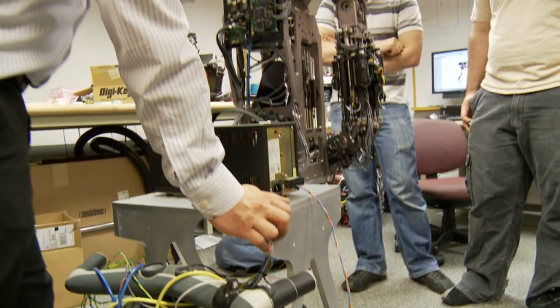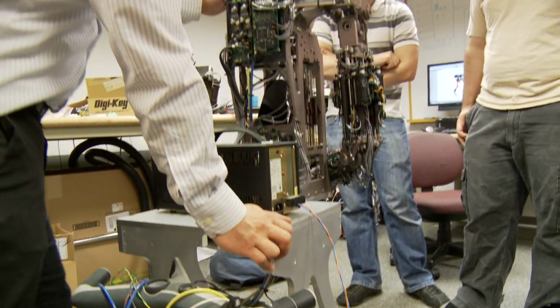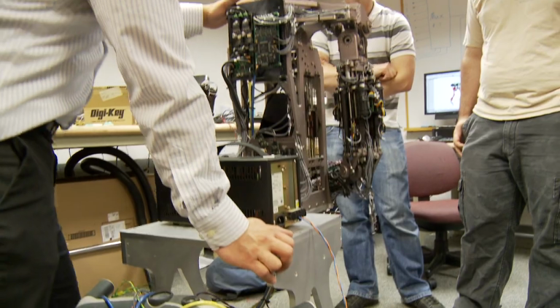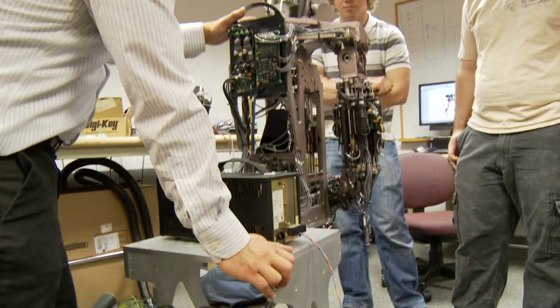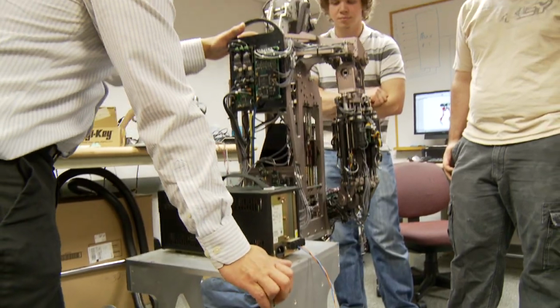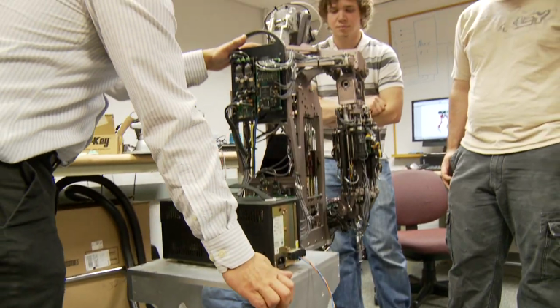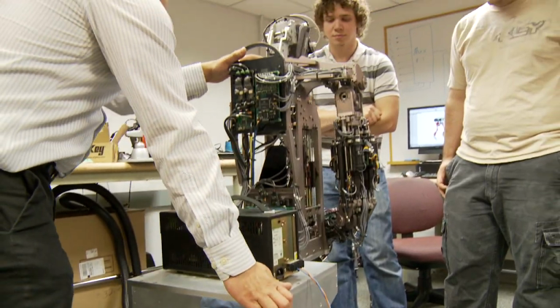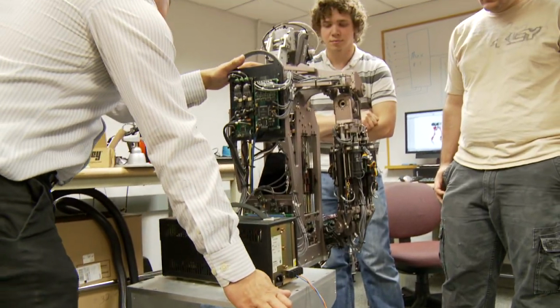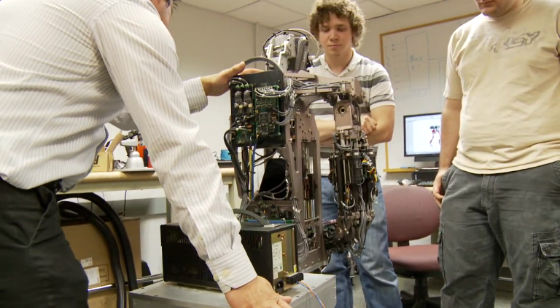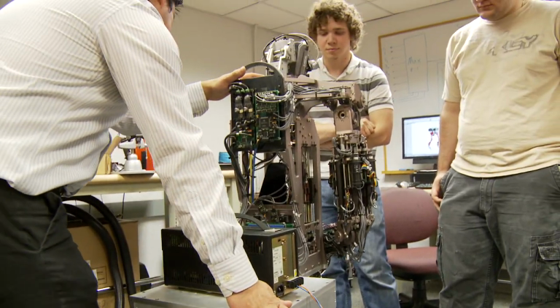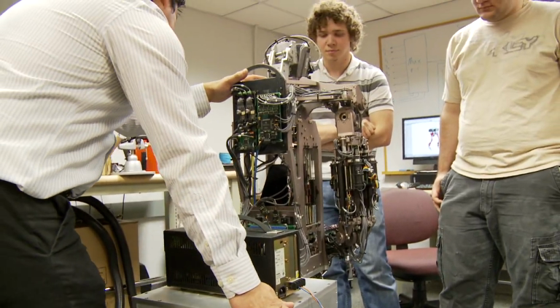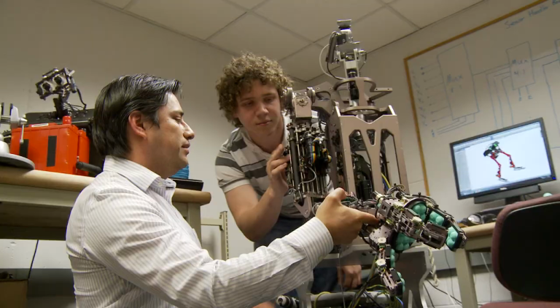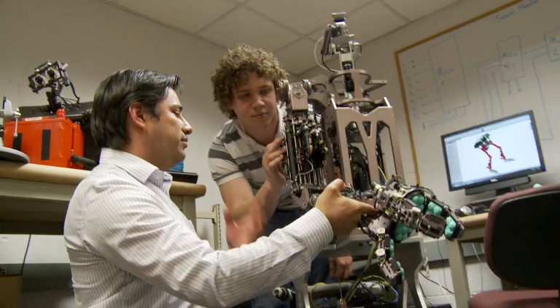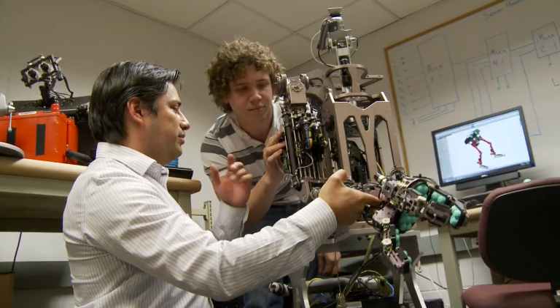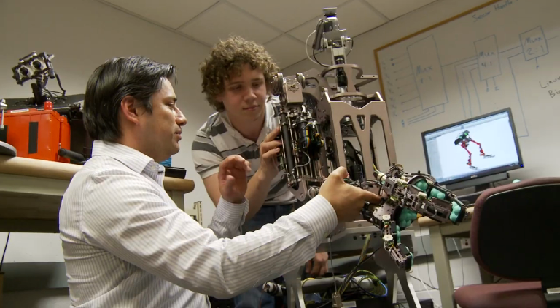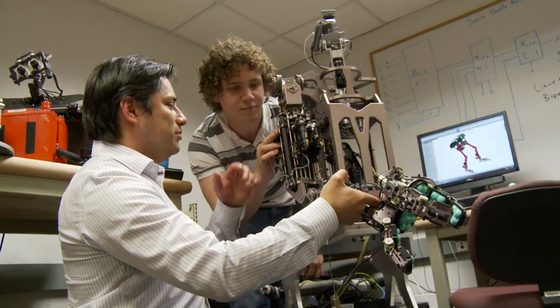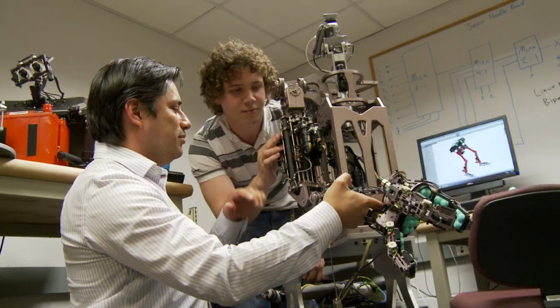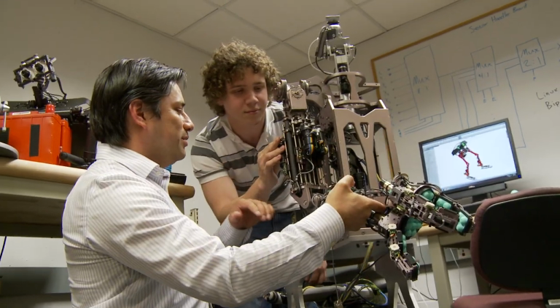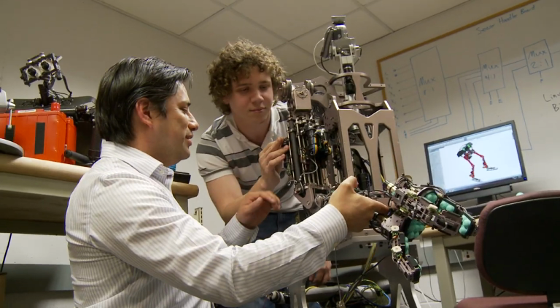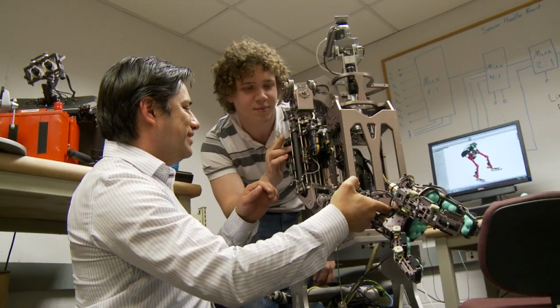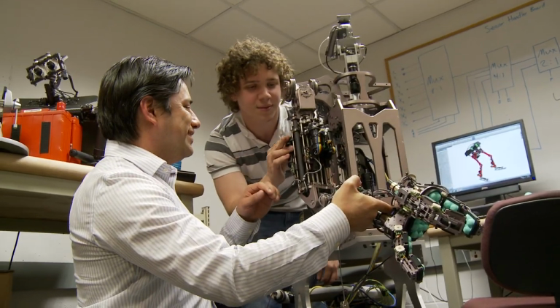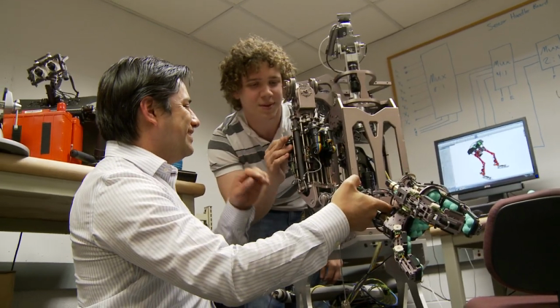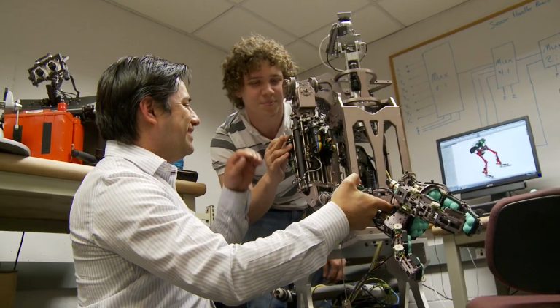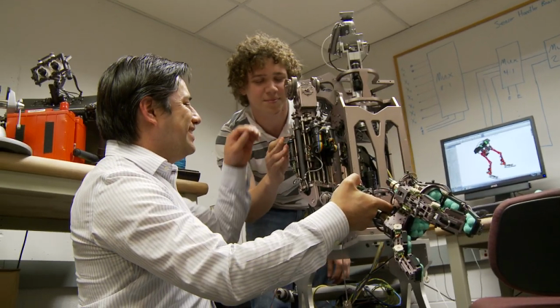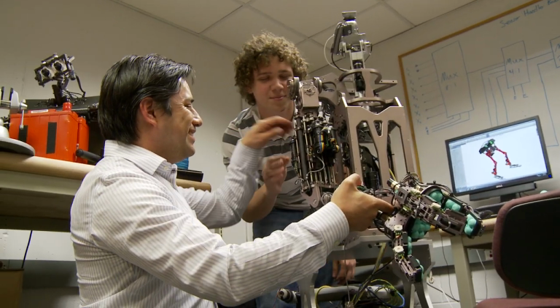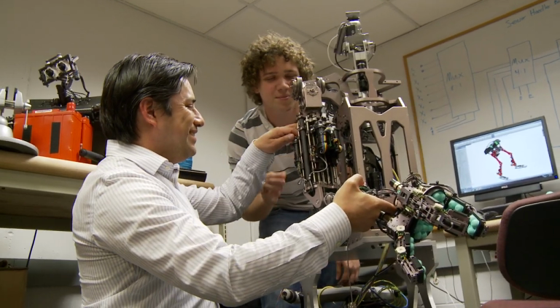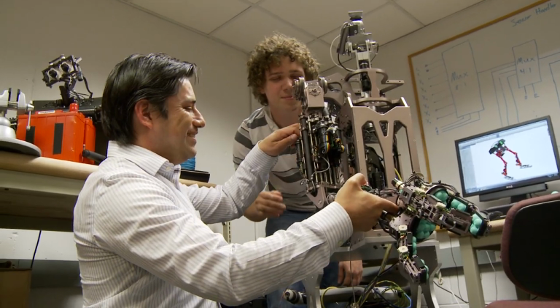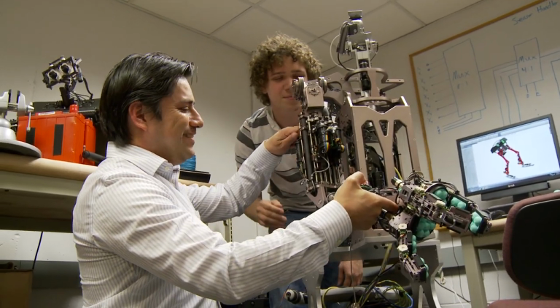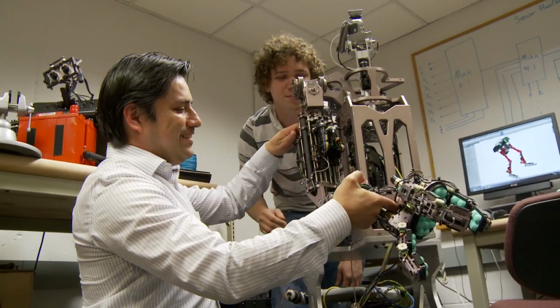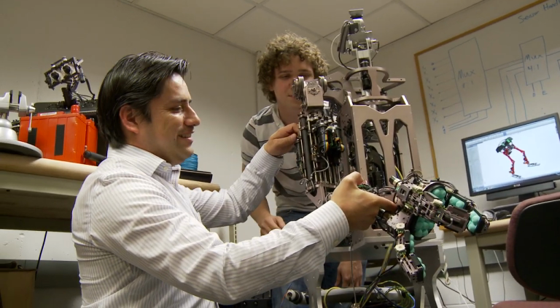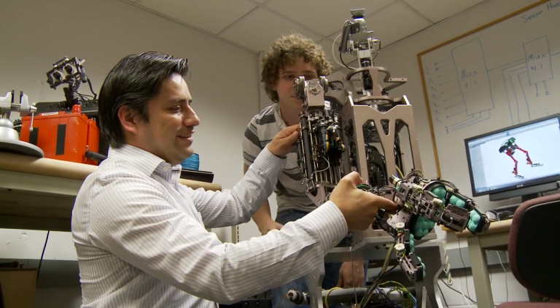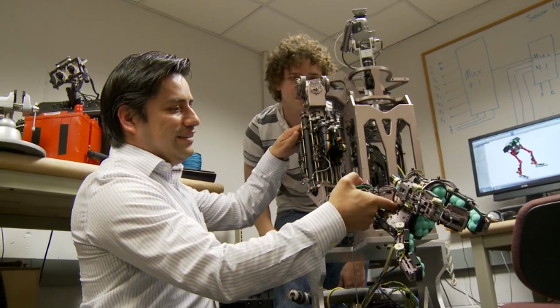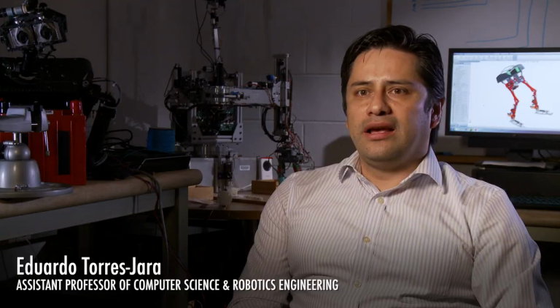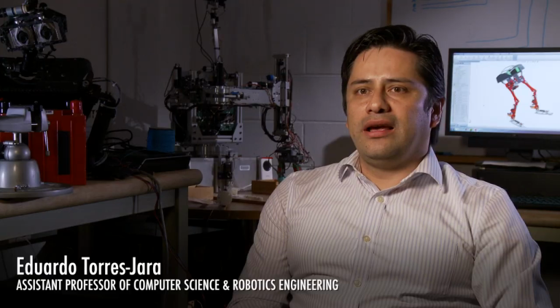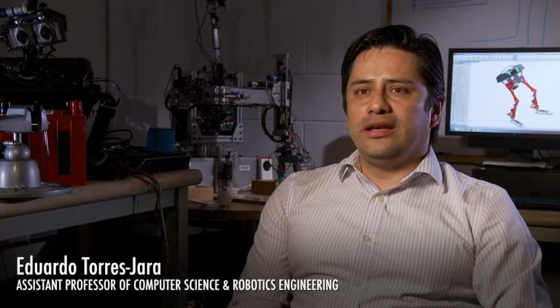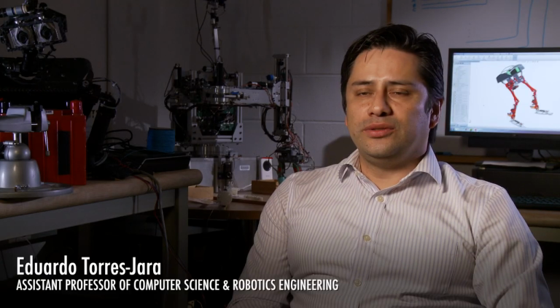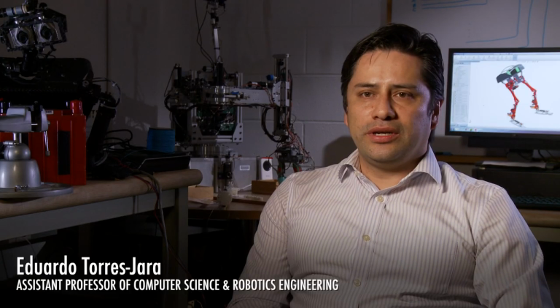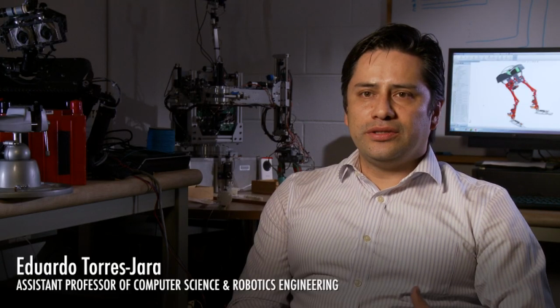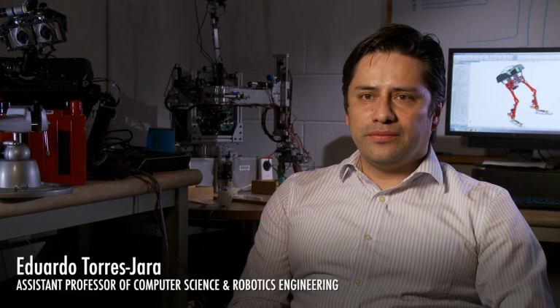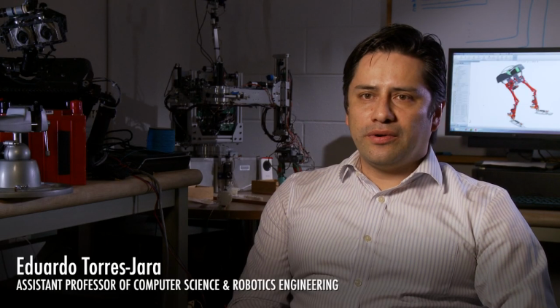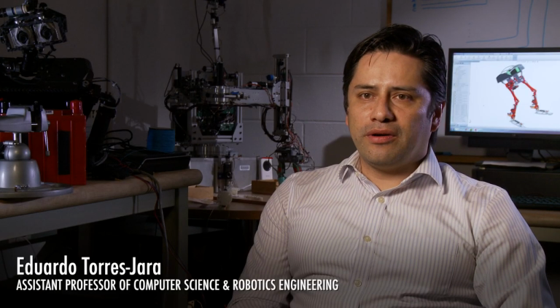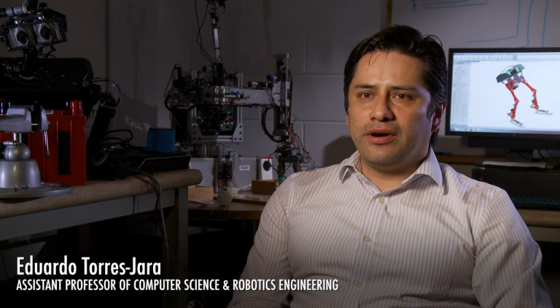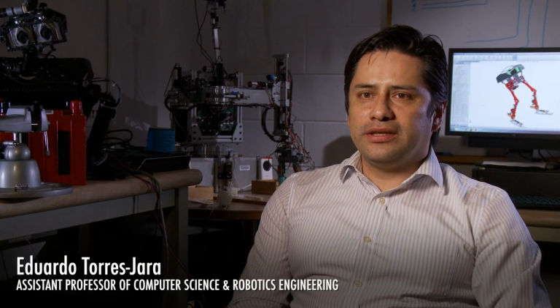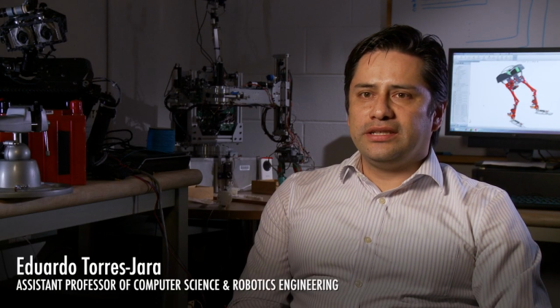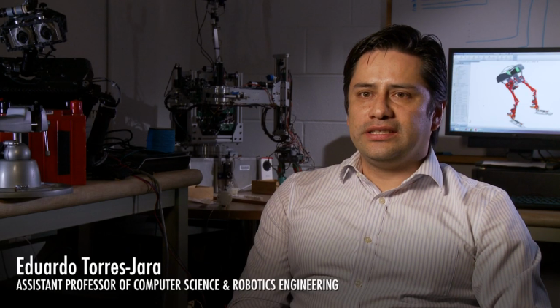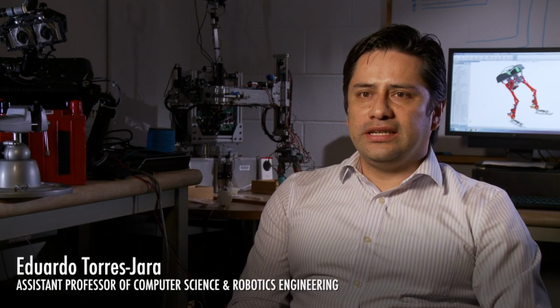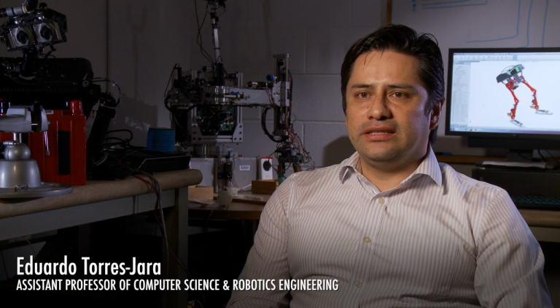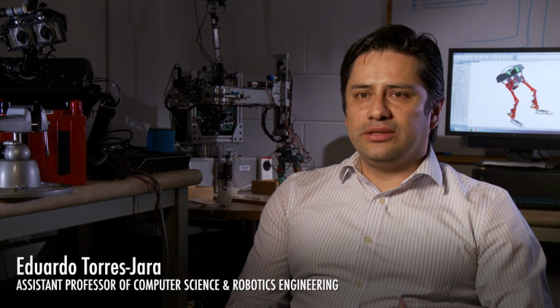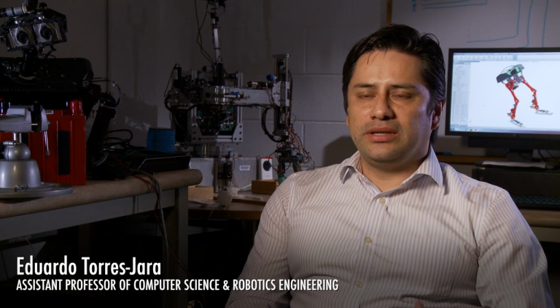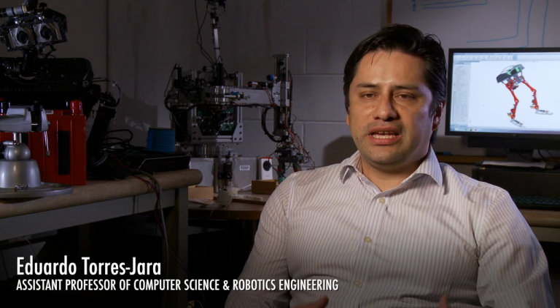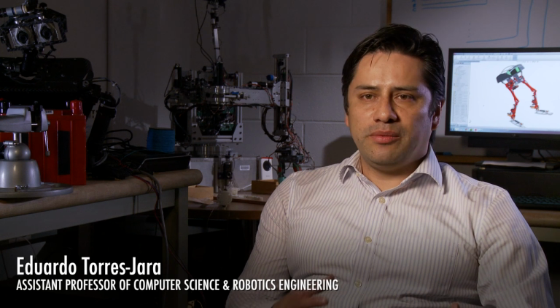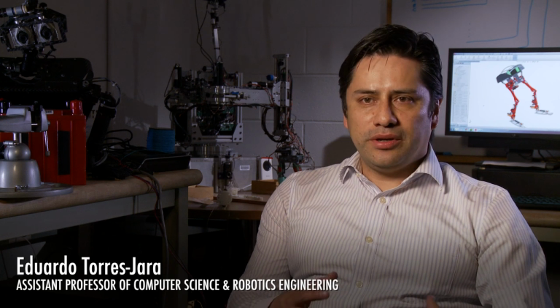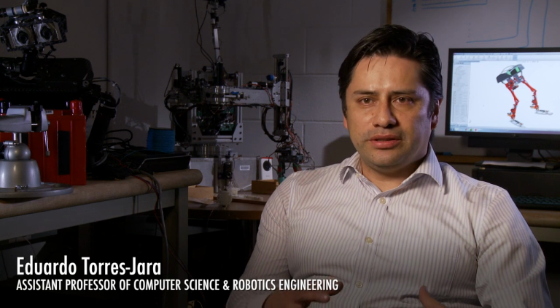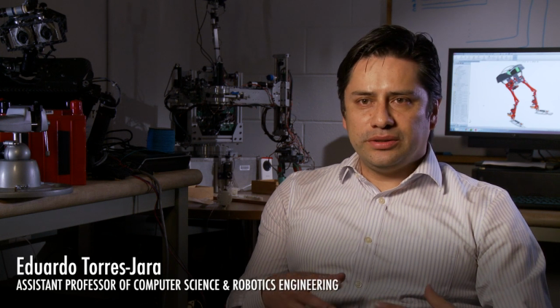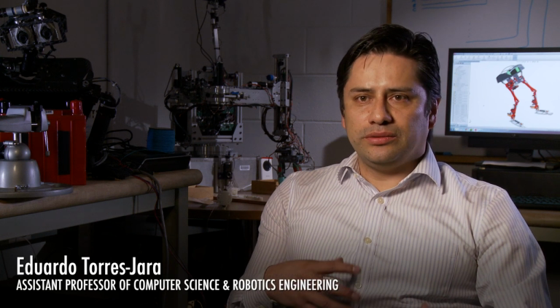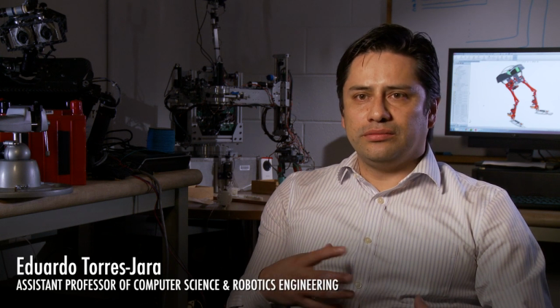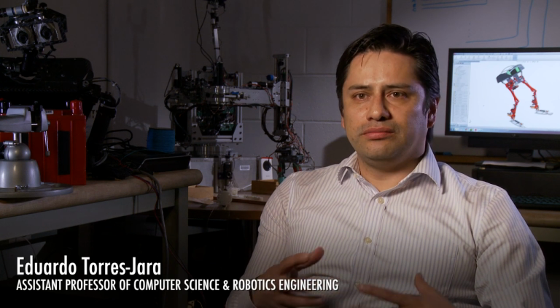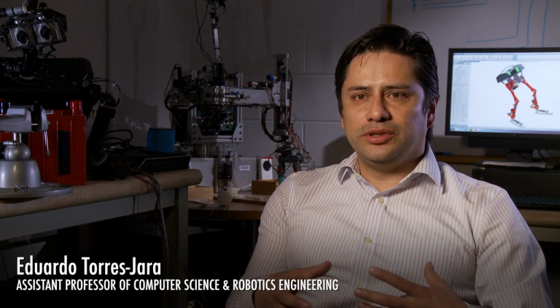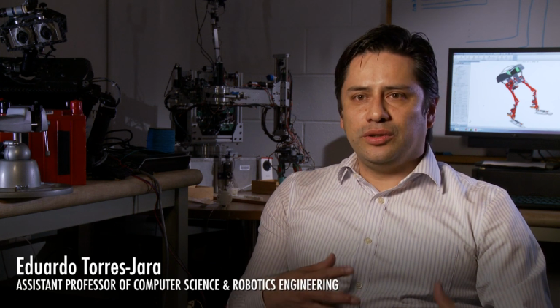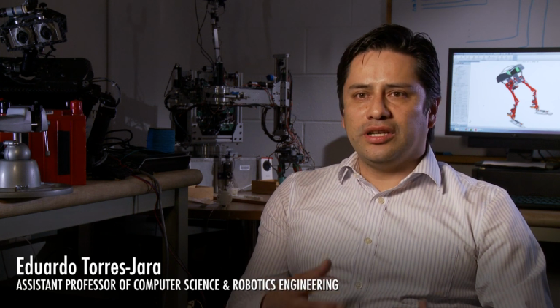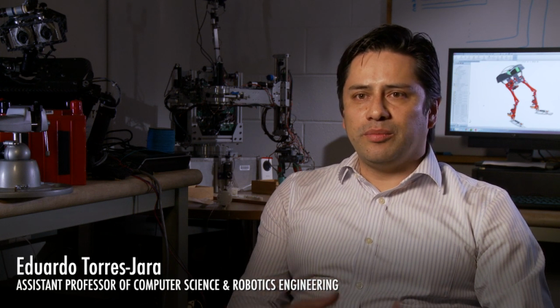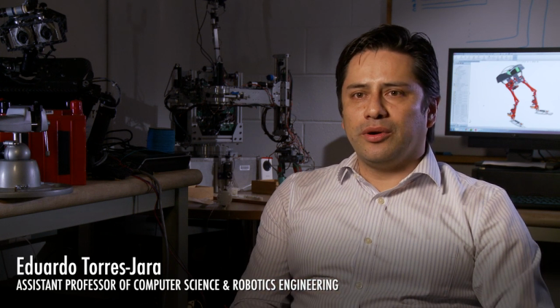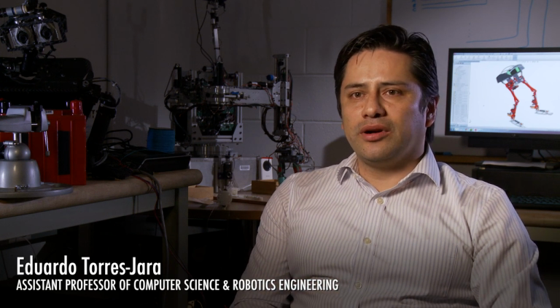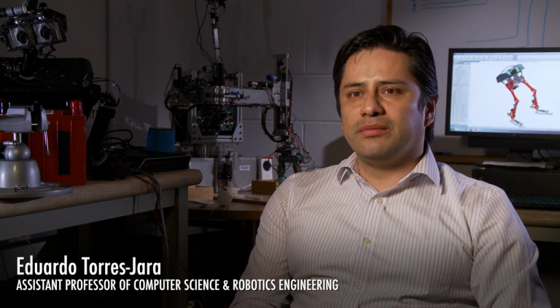WPI is one of the first in the country that has an undergrad education for robotics, and so I came here to join that program.